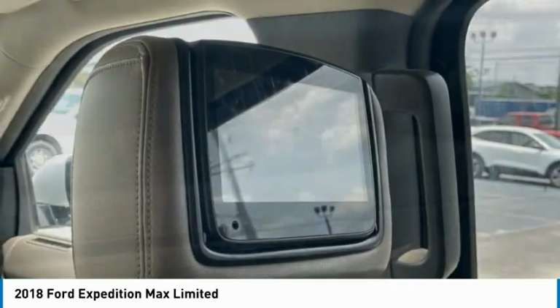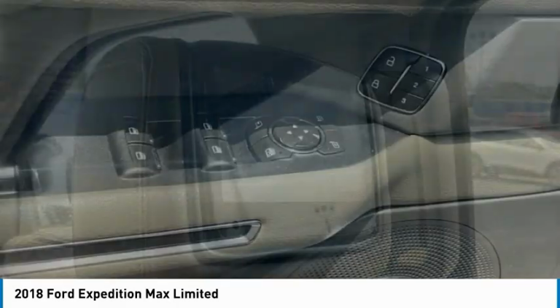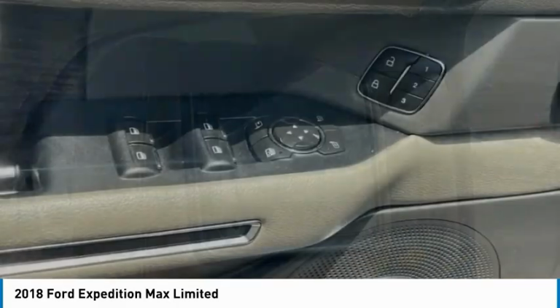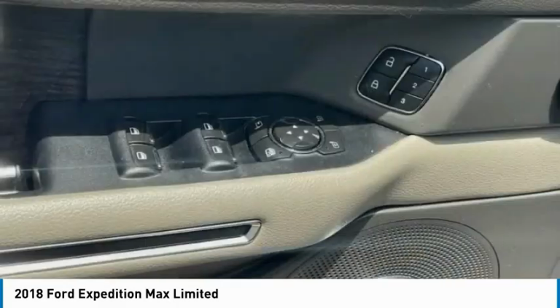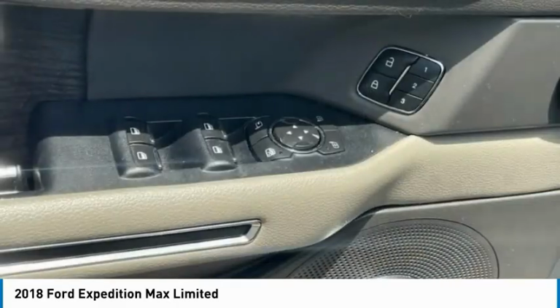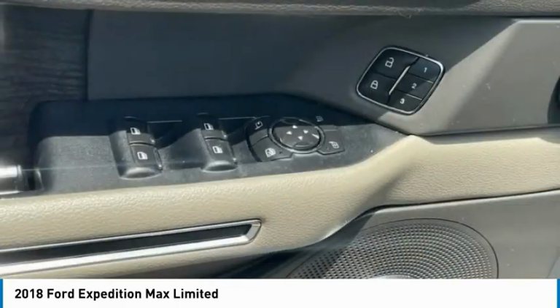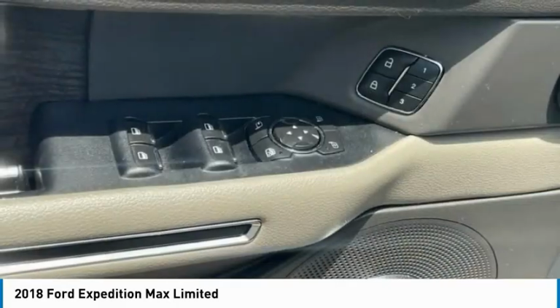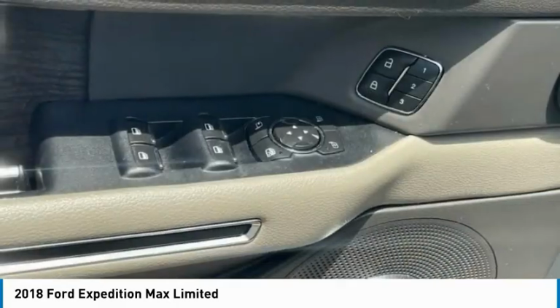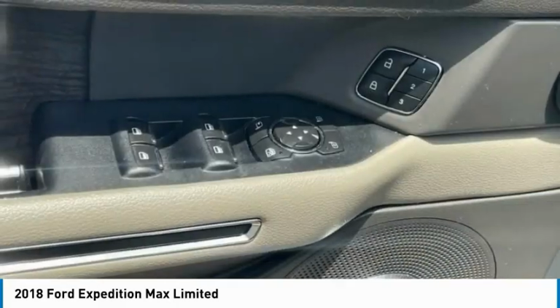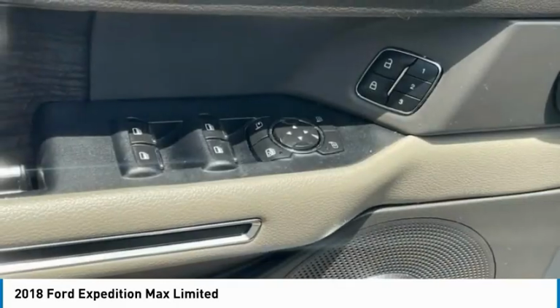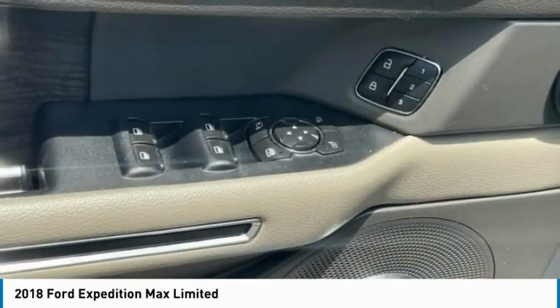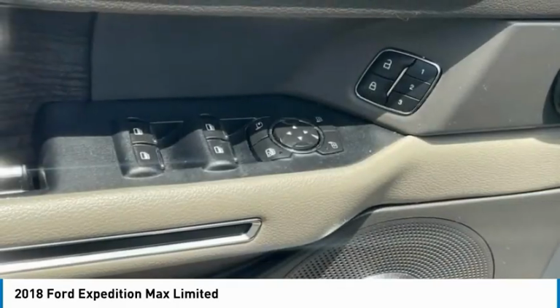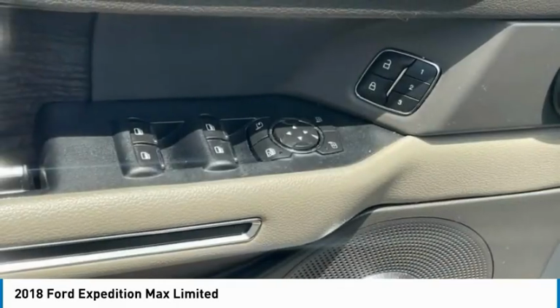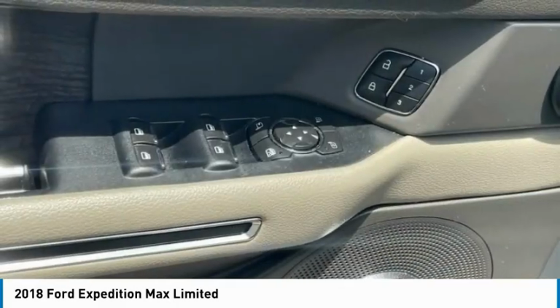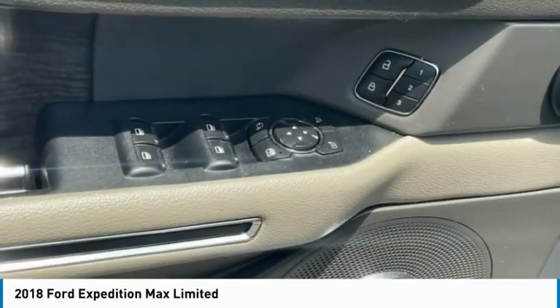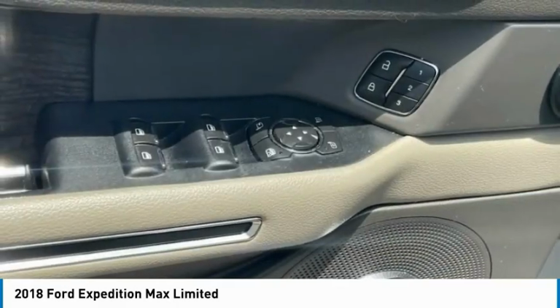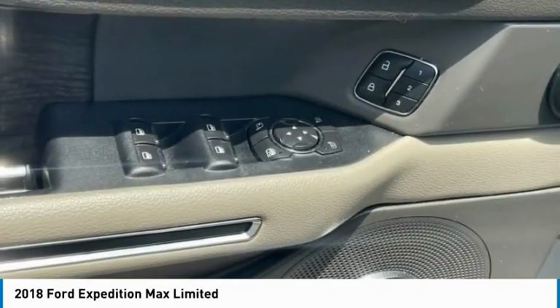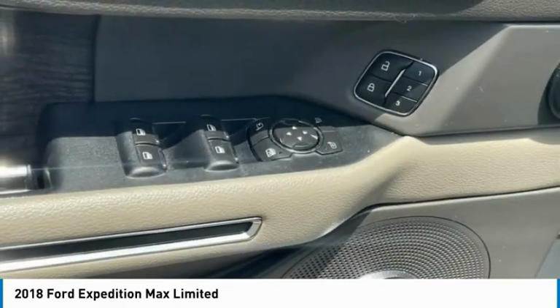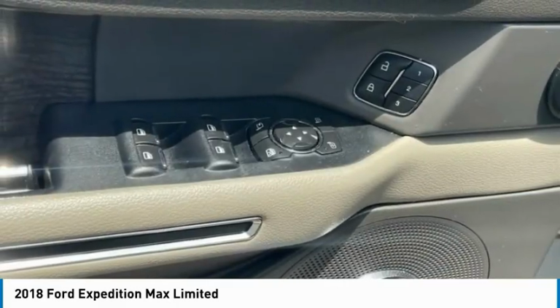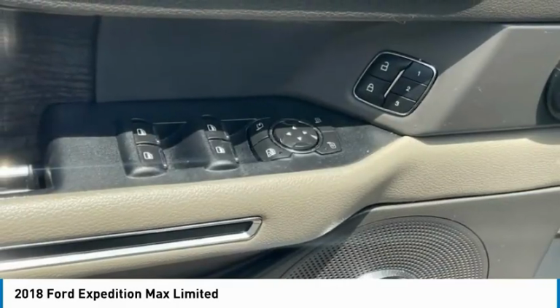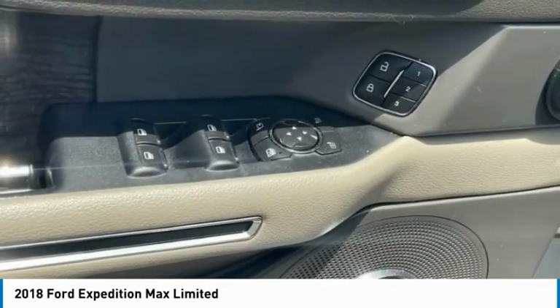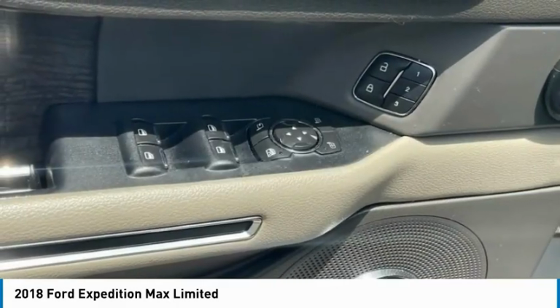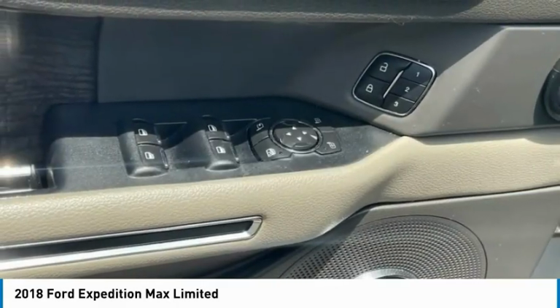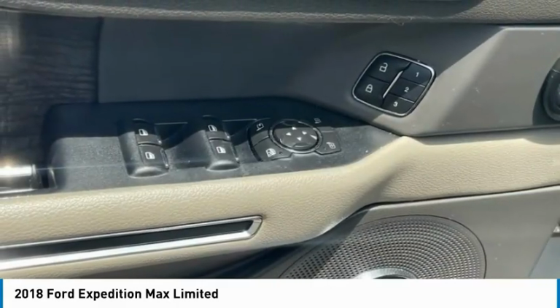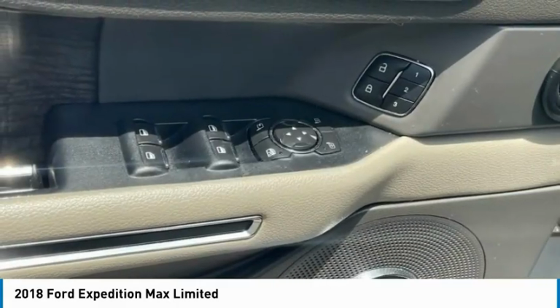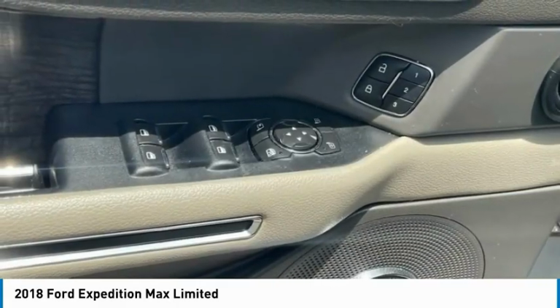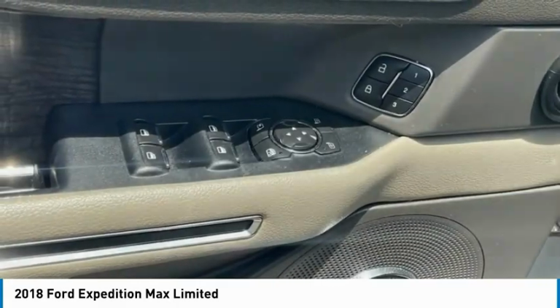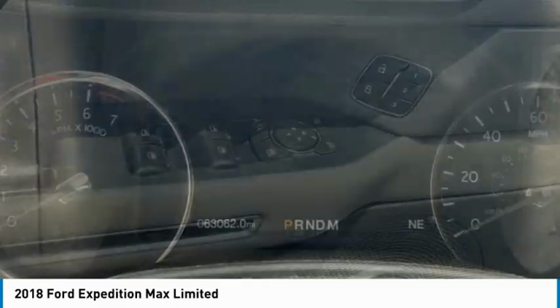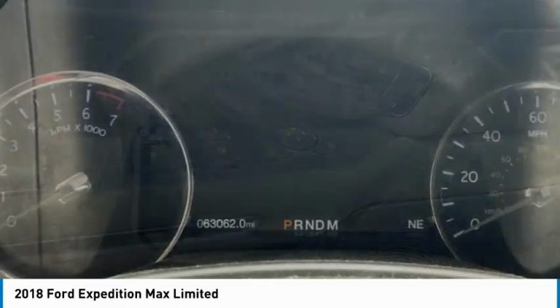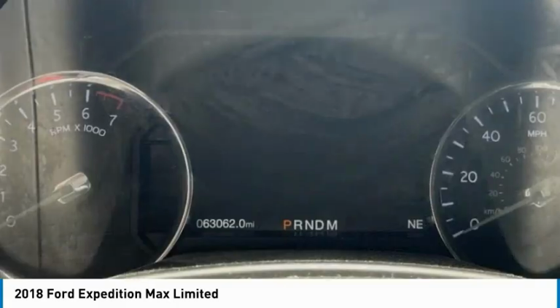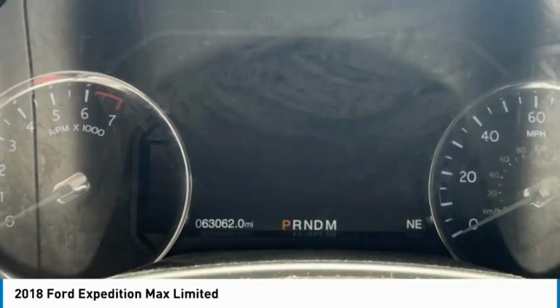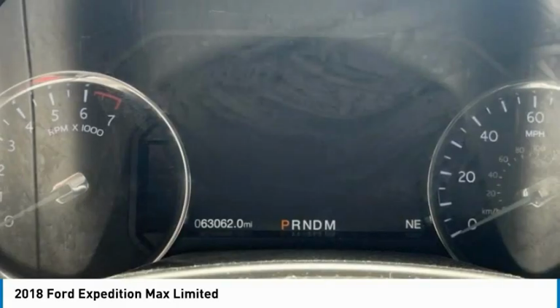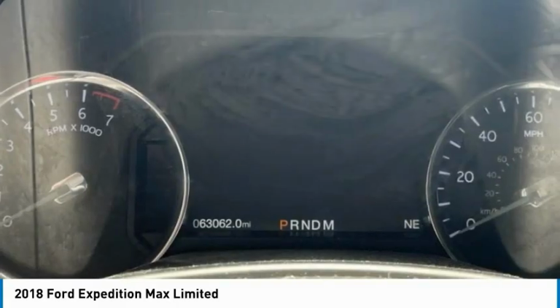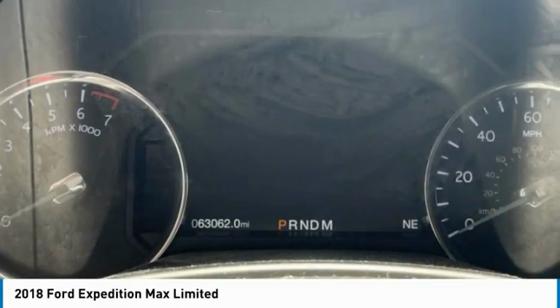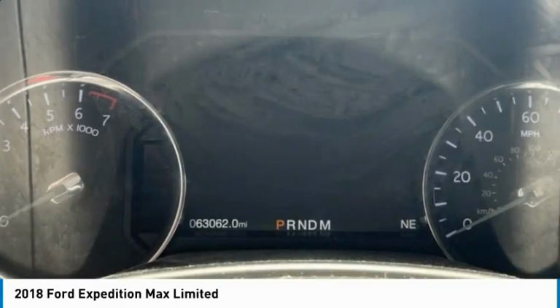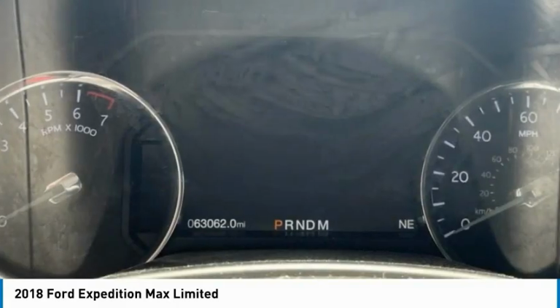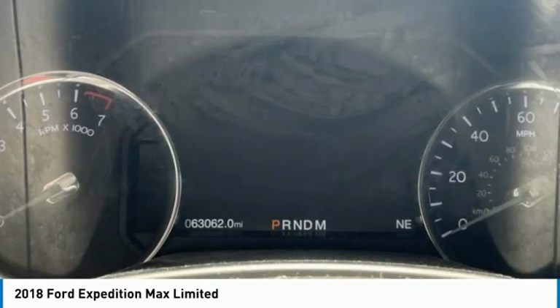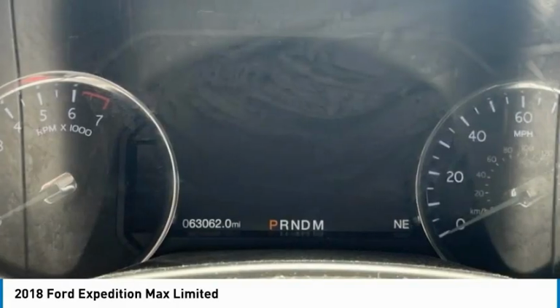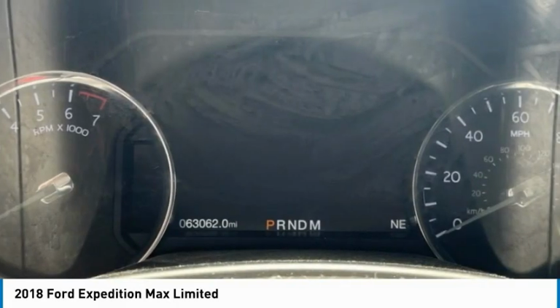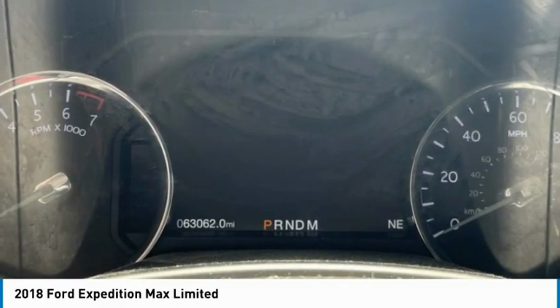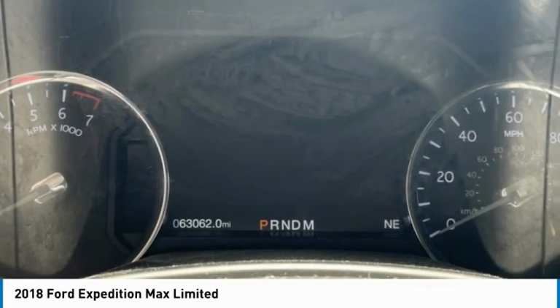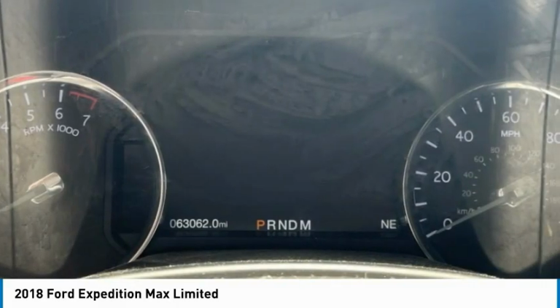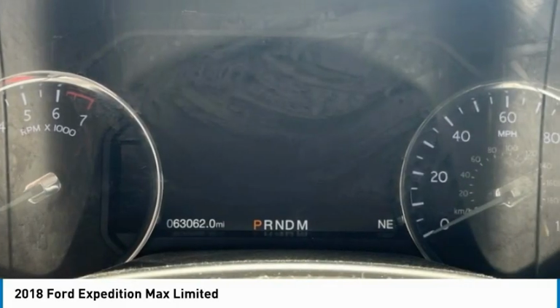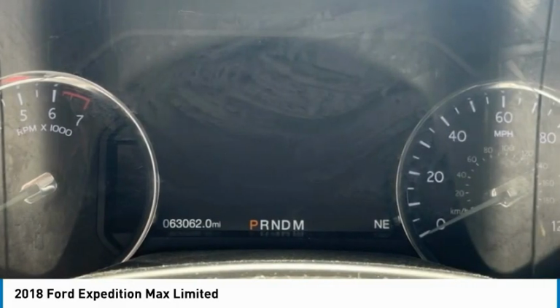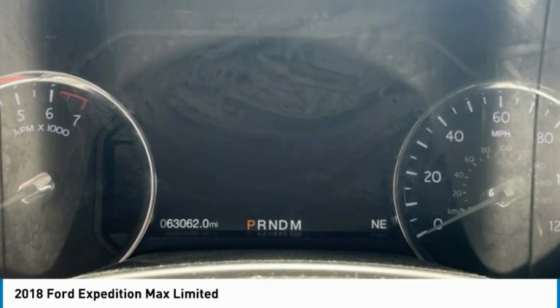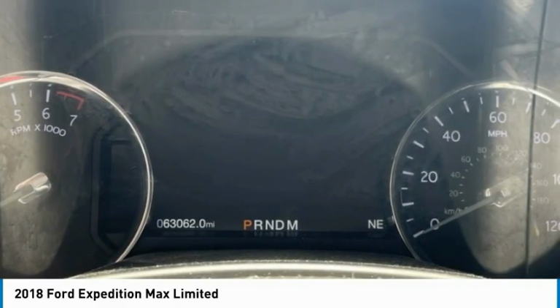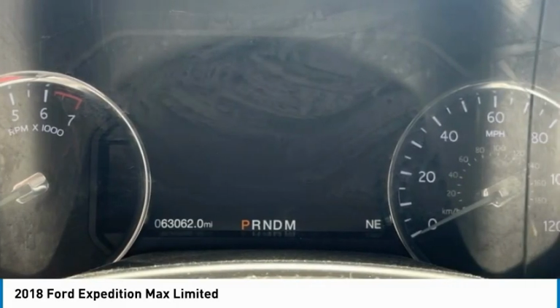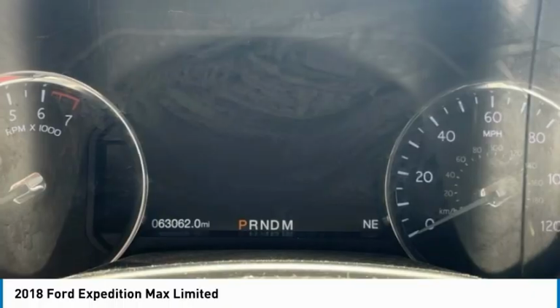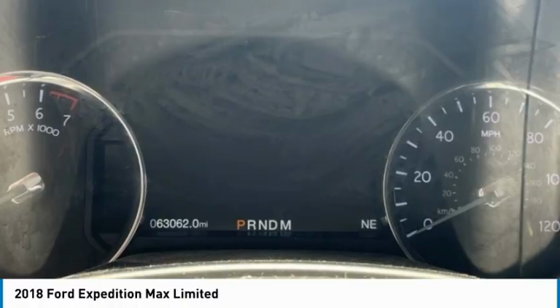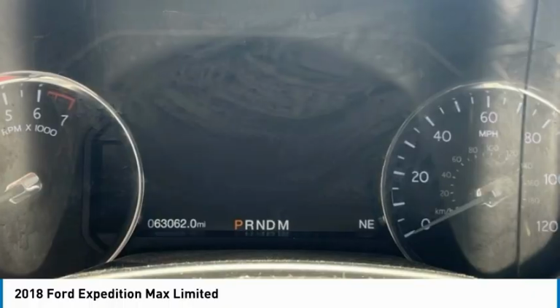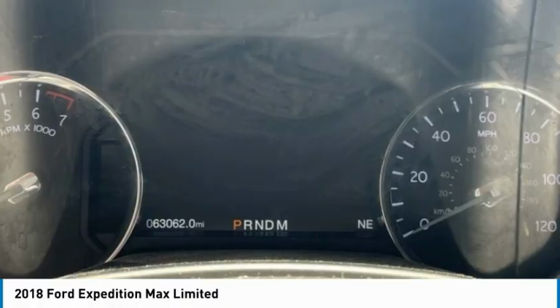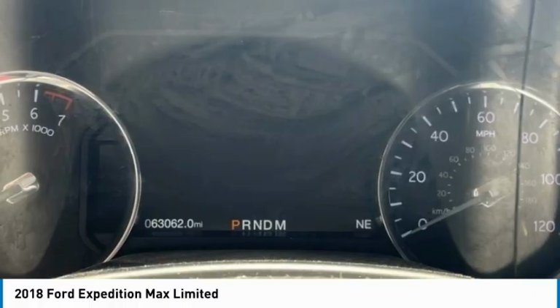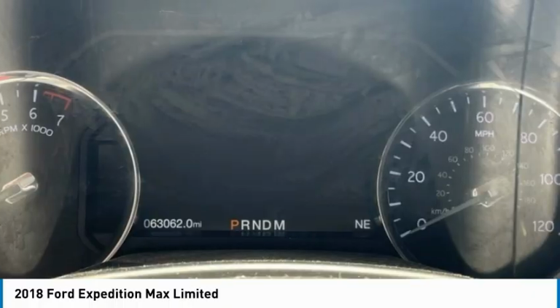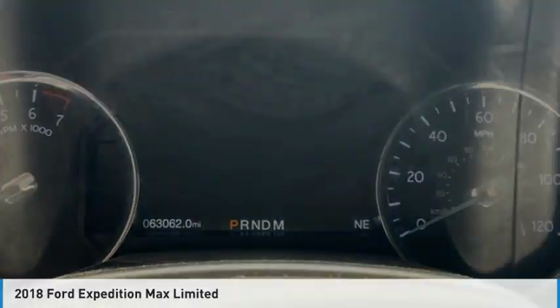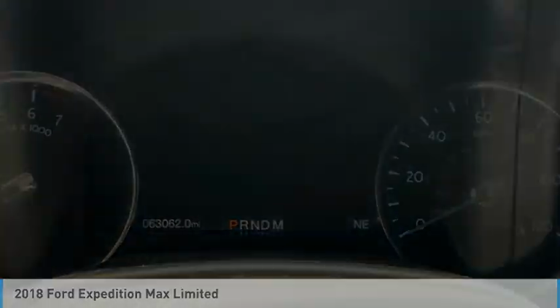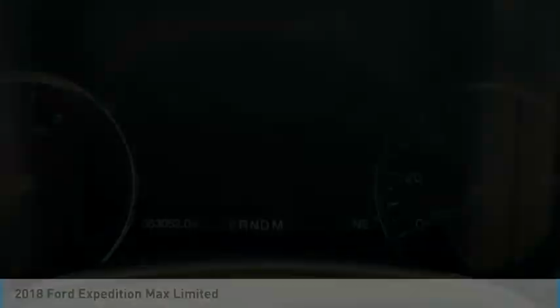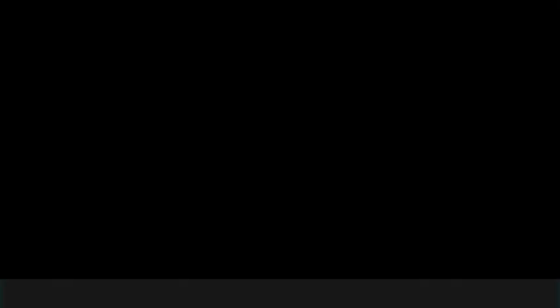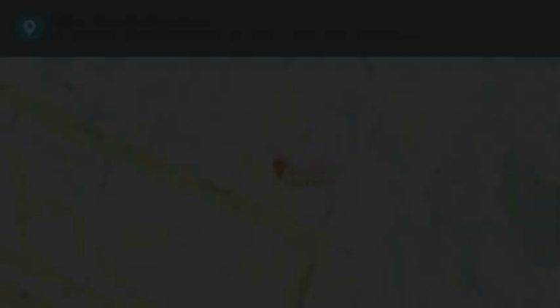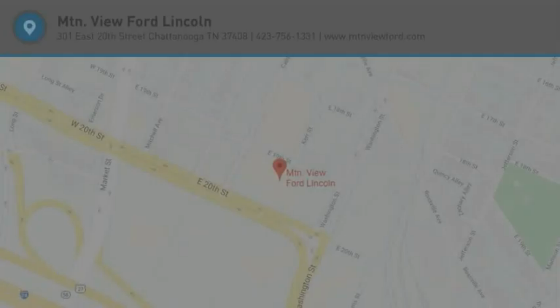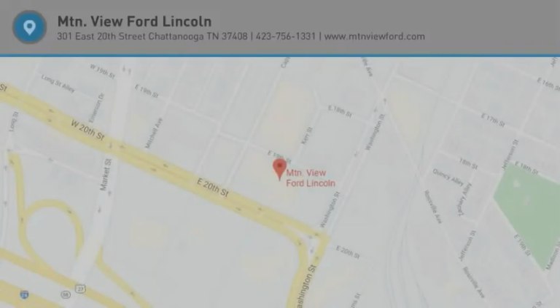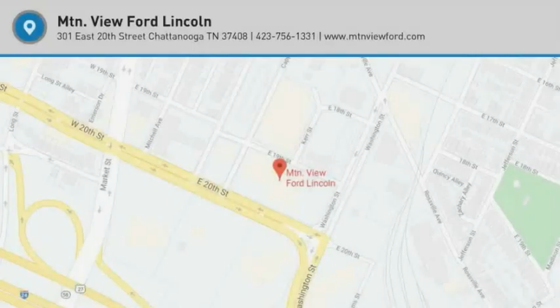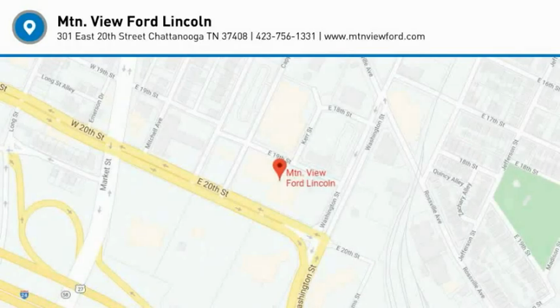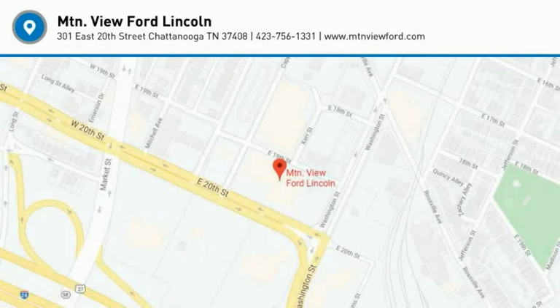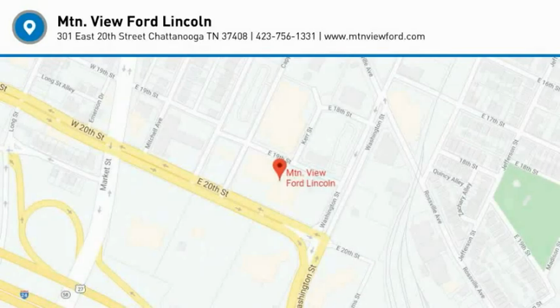Rear window wiper. Remember, this isn't just a vehicle, it's an experience. So stop in for a test drive today.